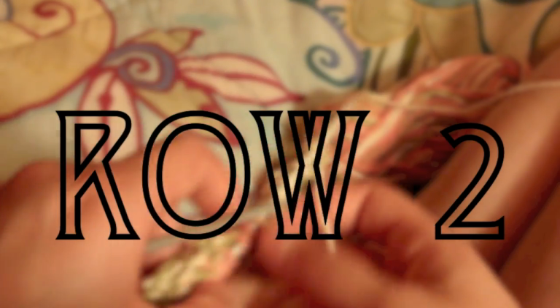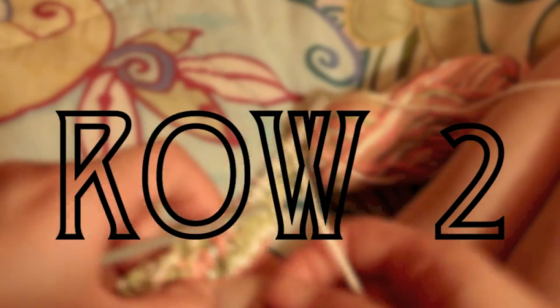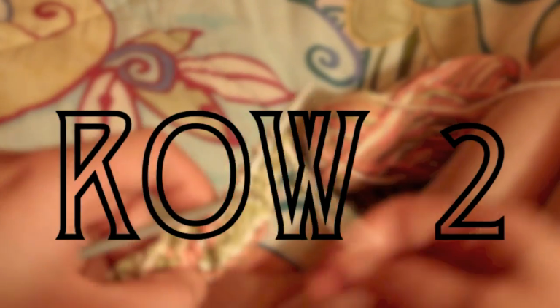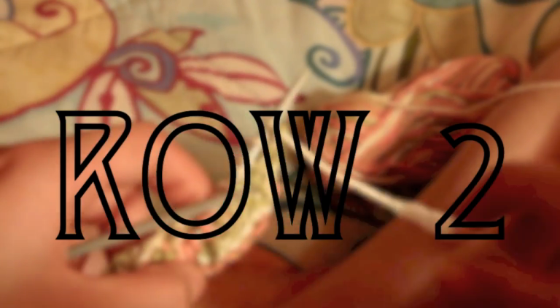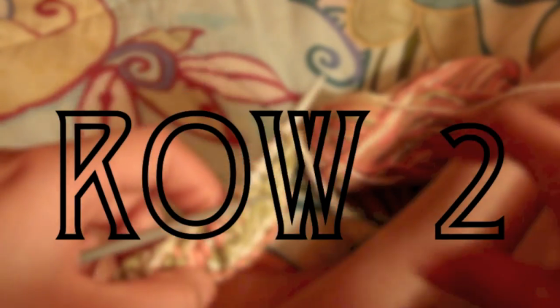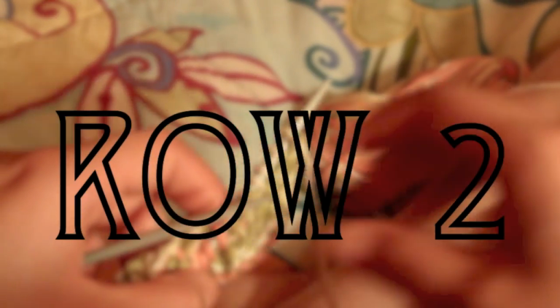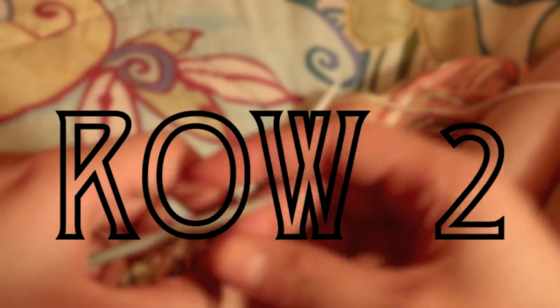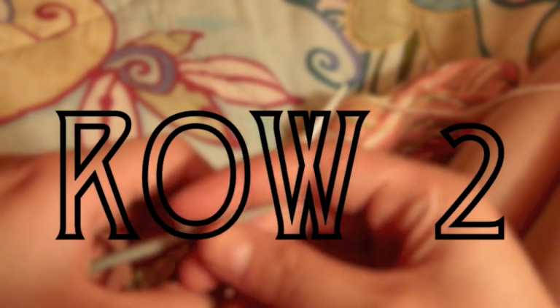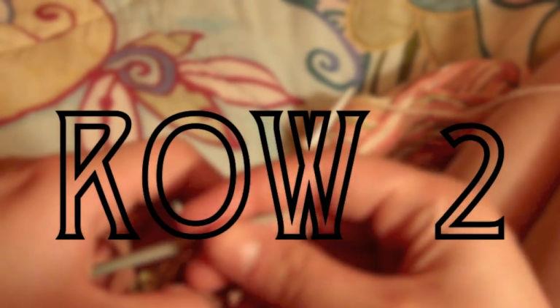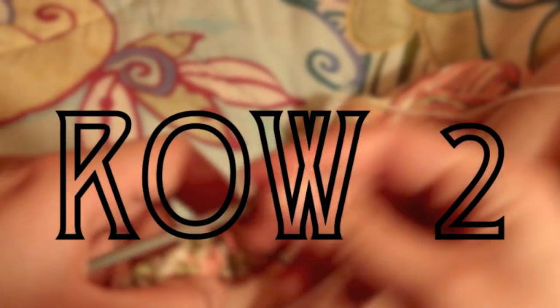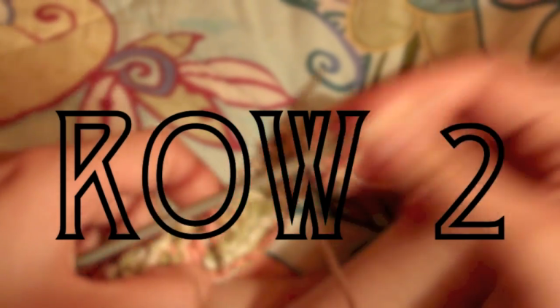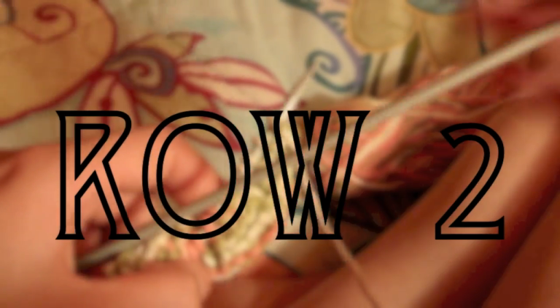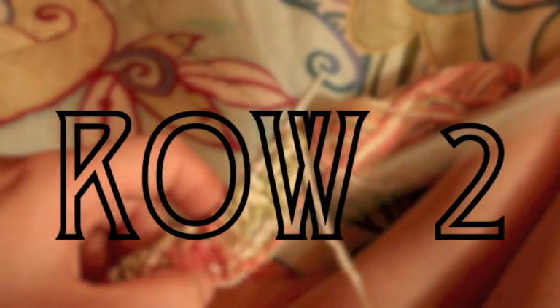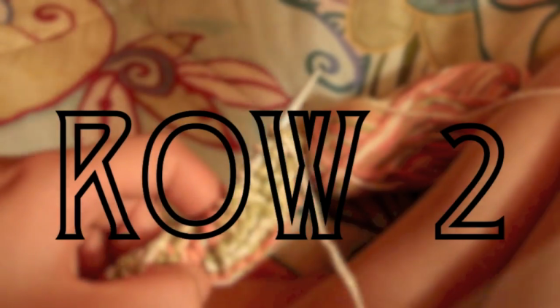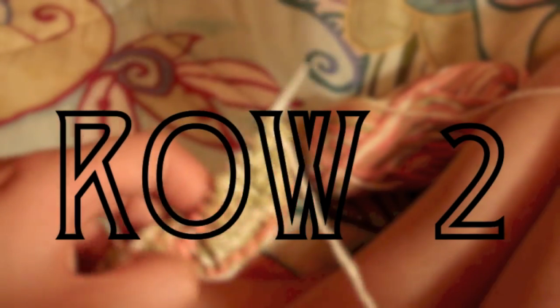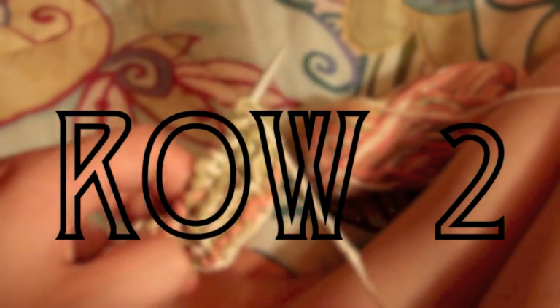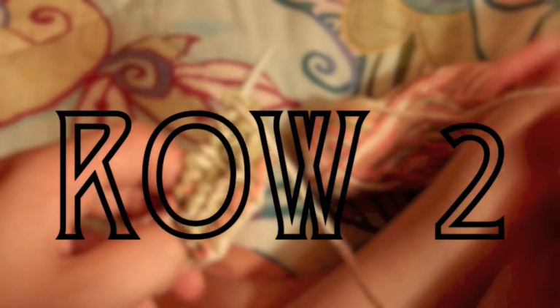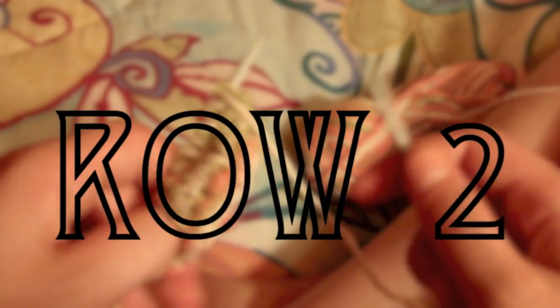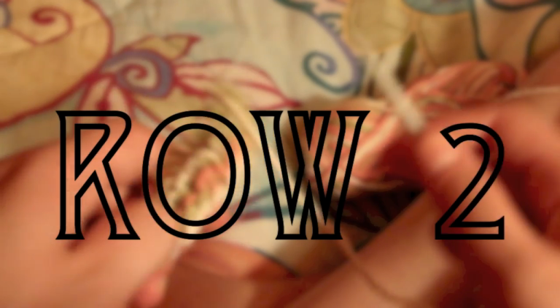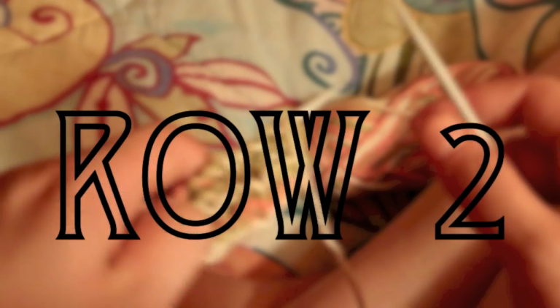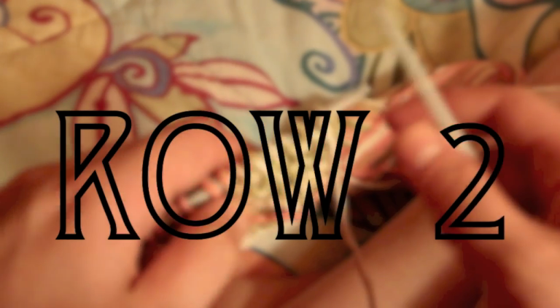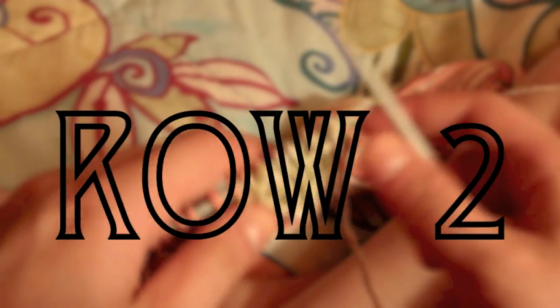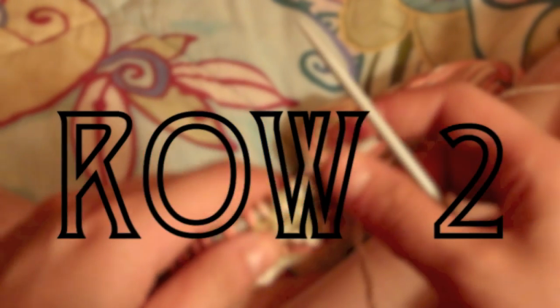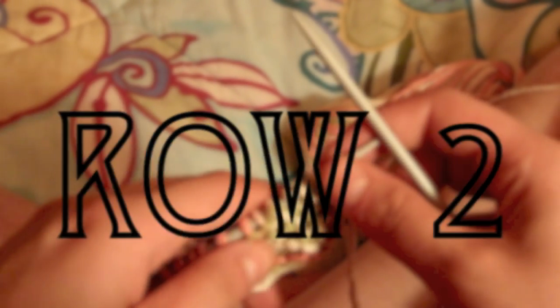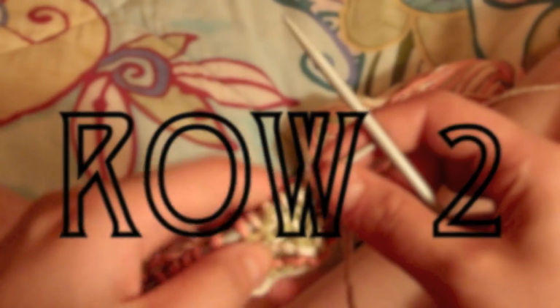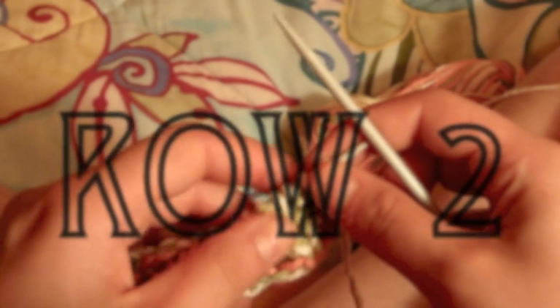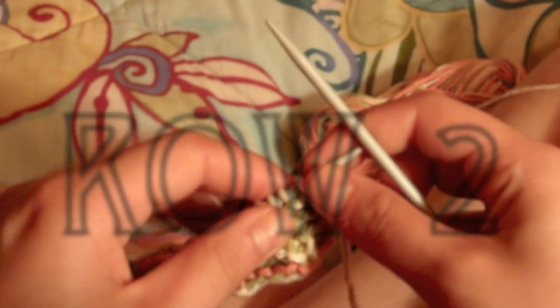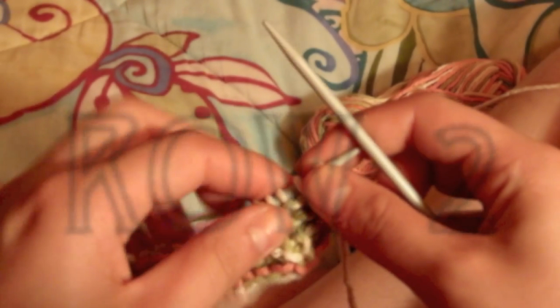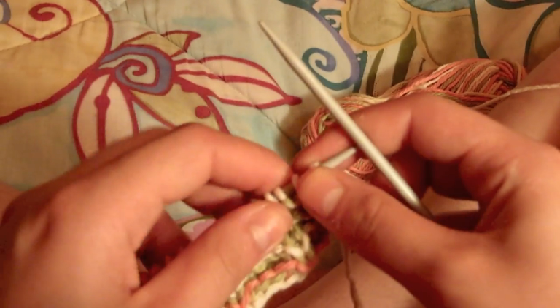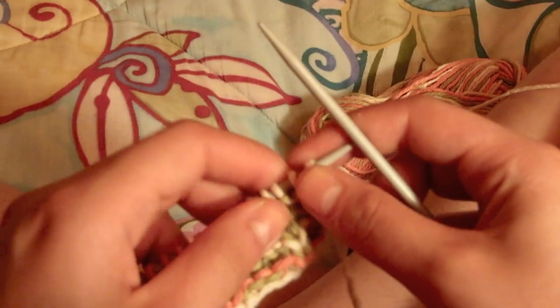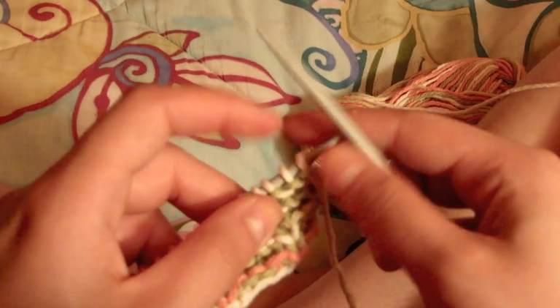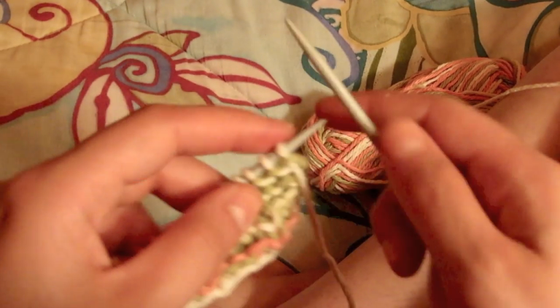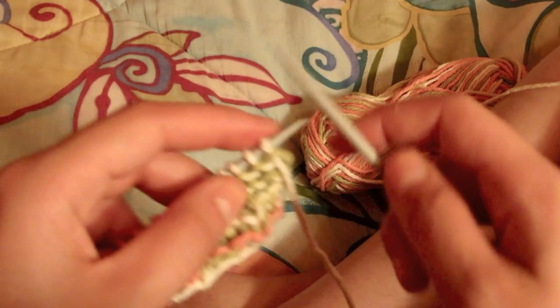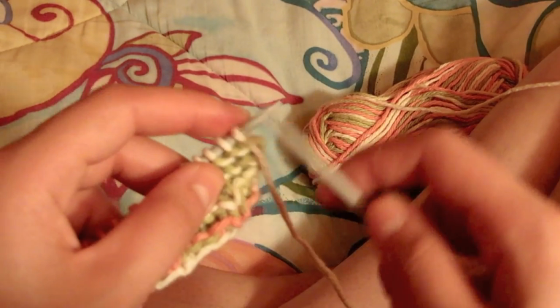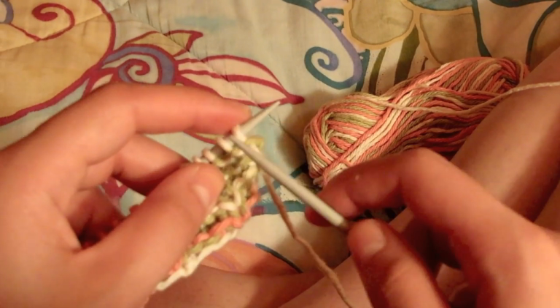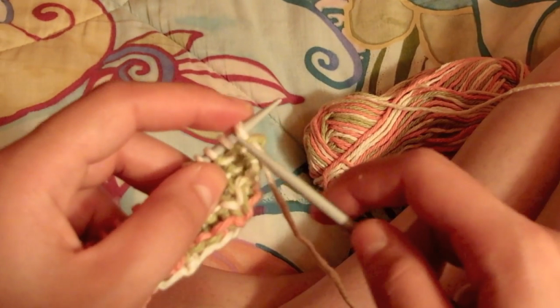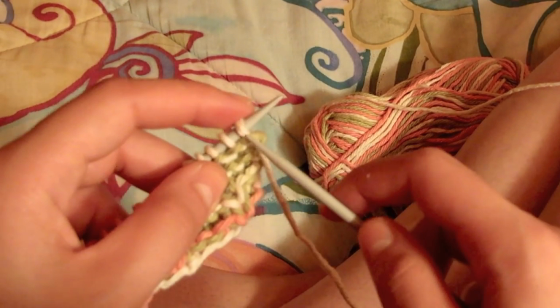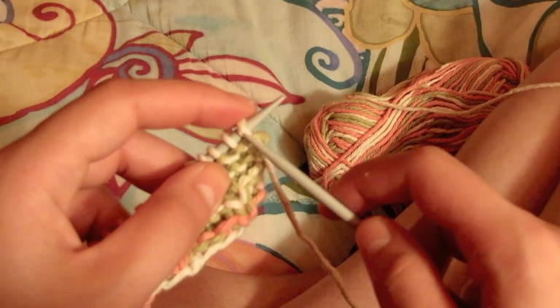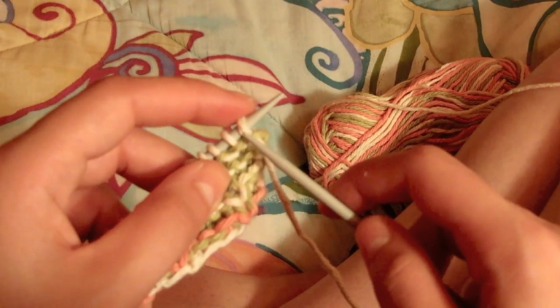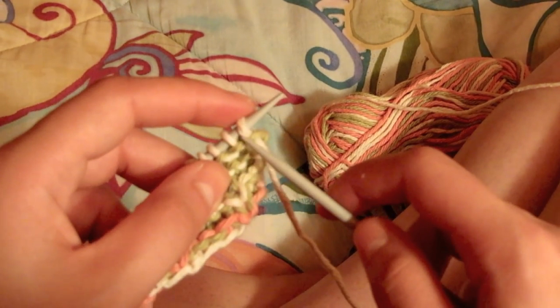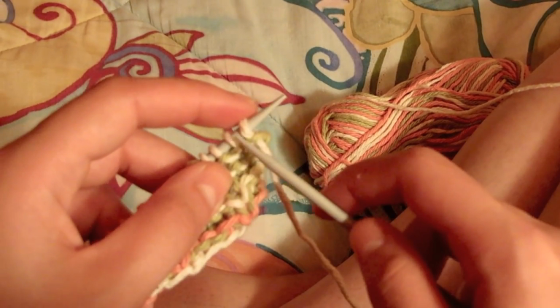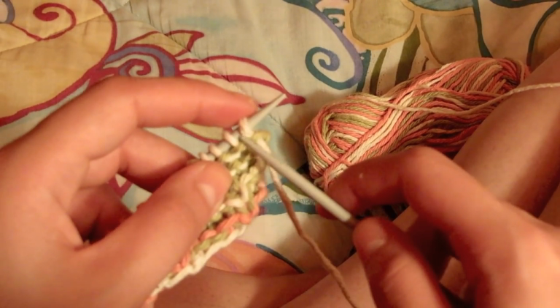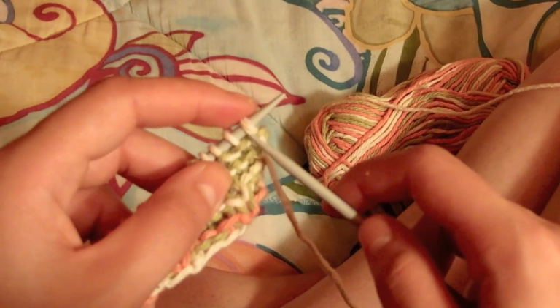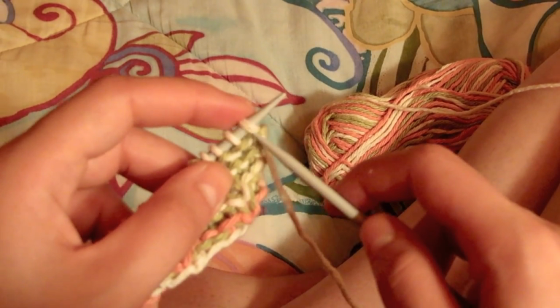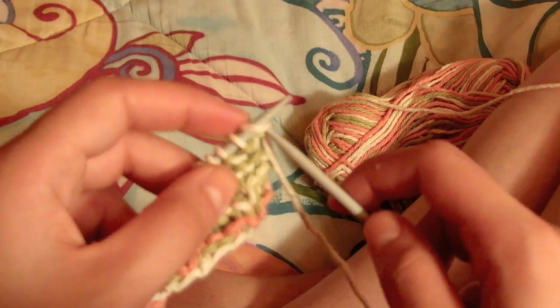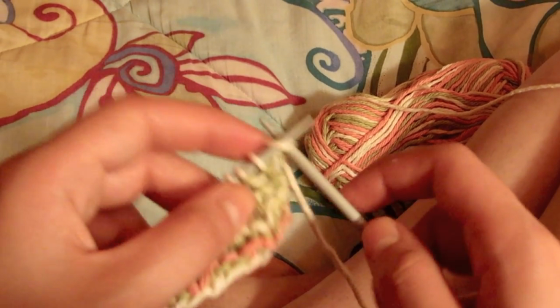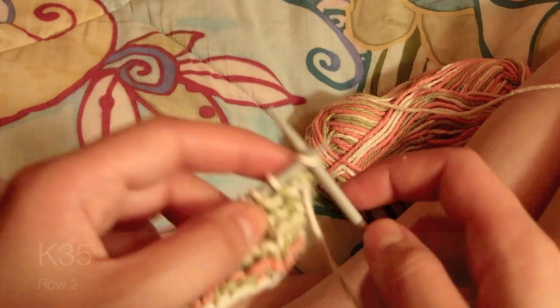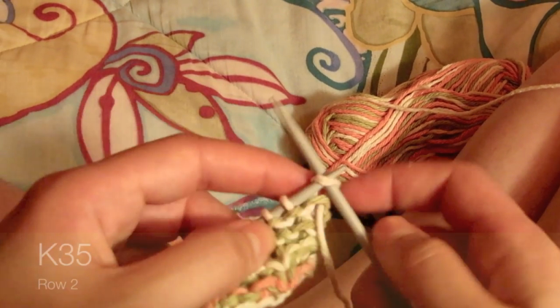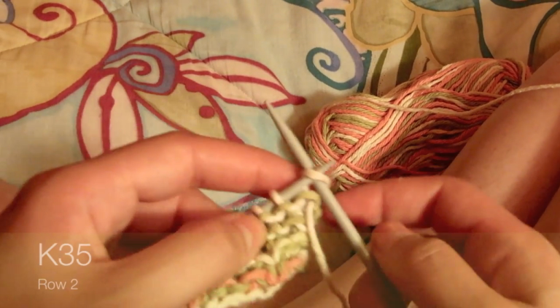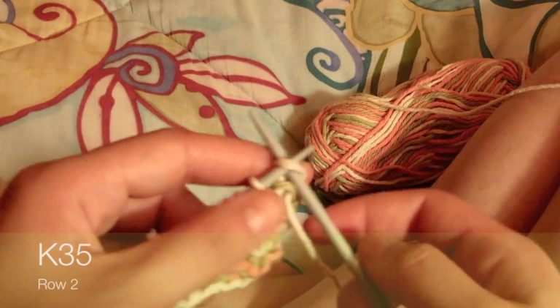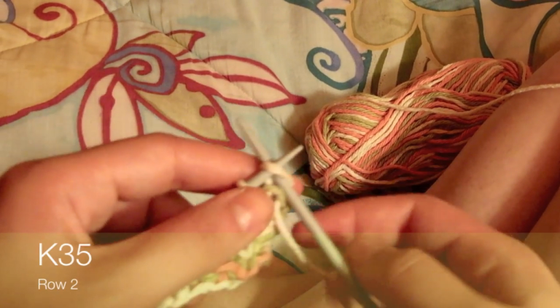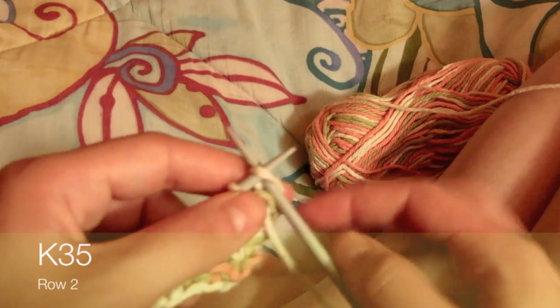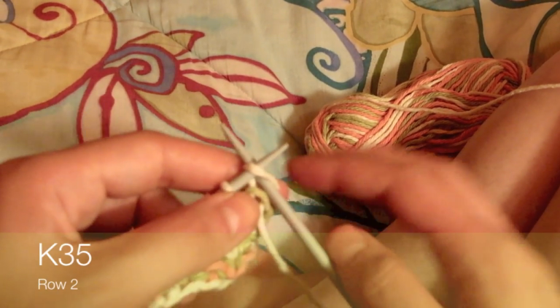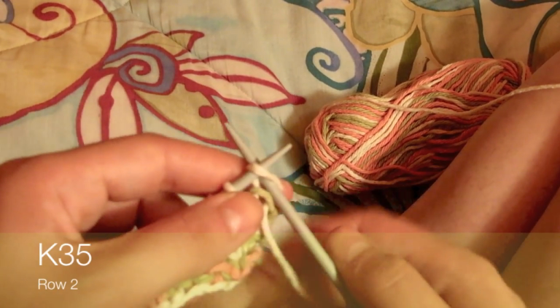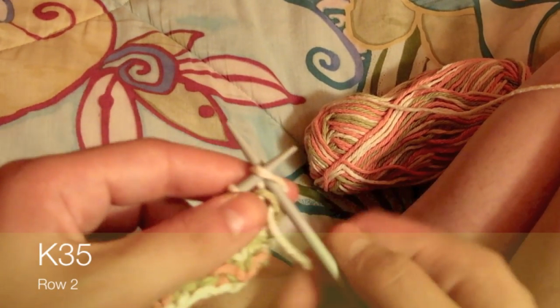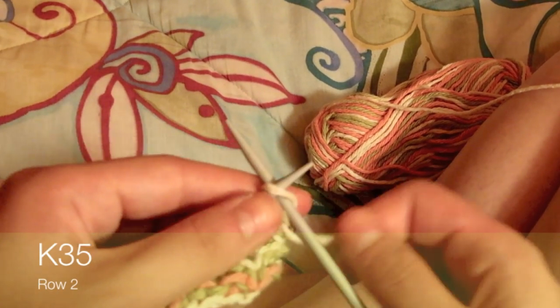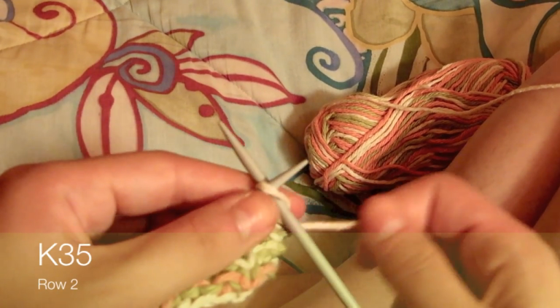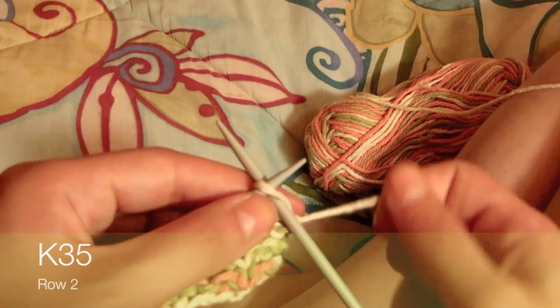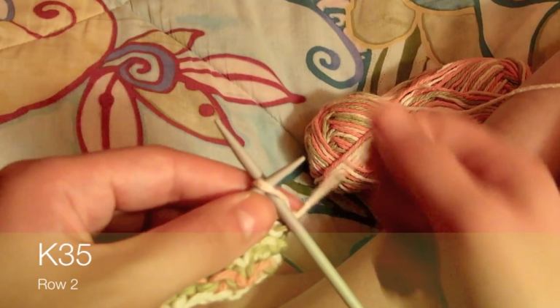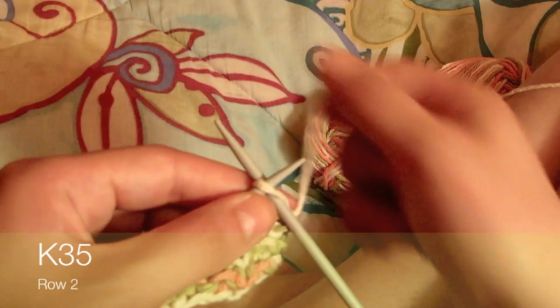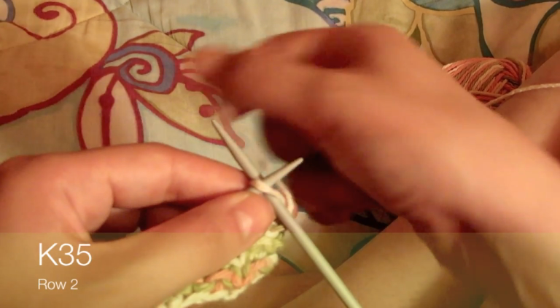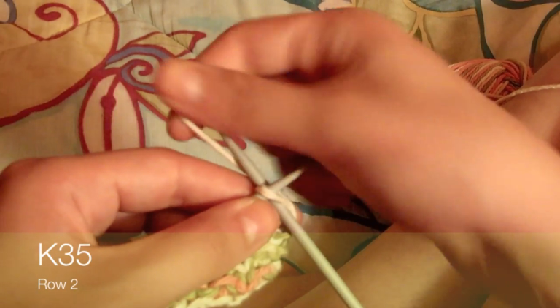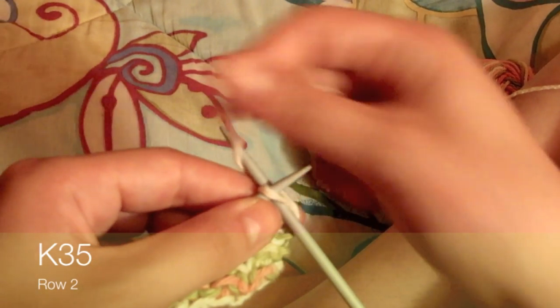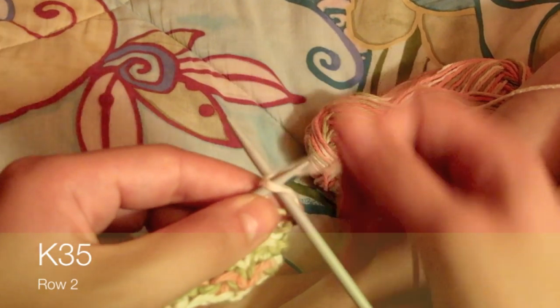This is the last row, and it's quite simple. For row two, you'll just have to knit all 35 stitches.